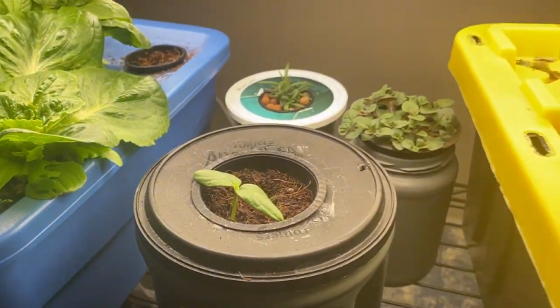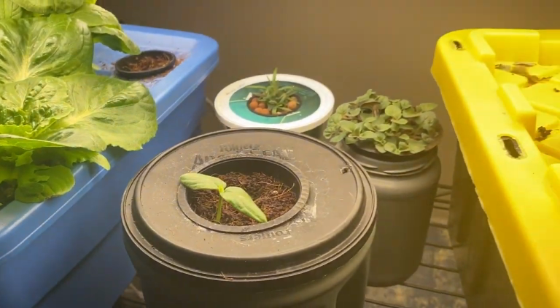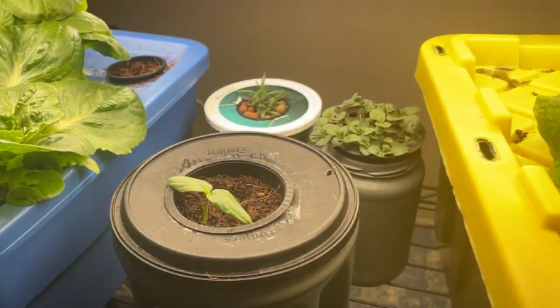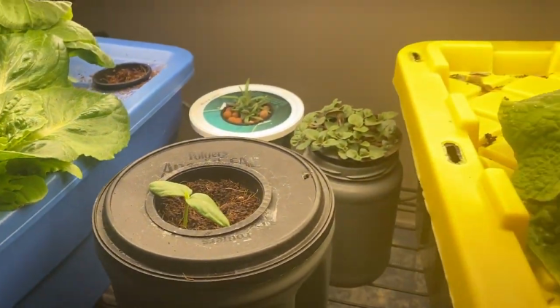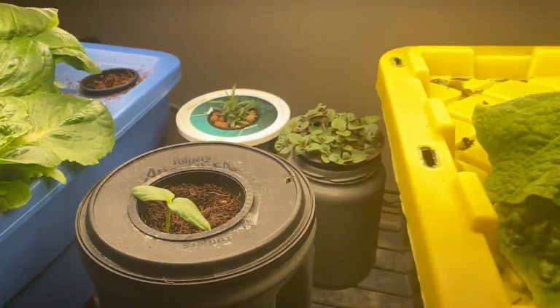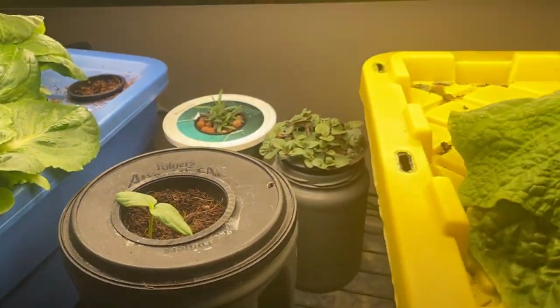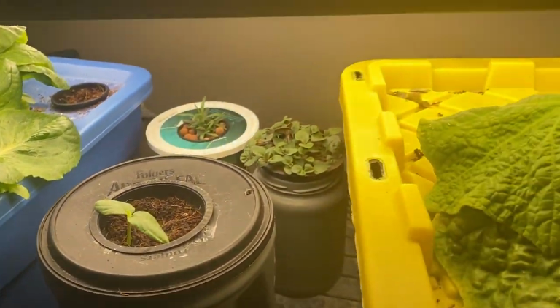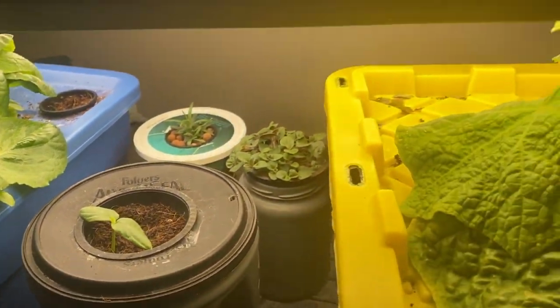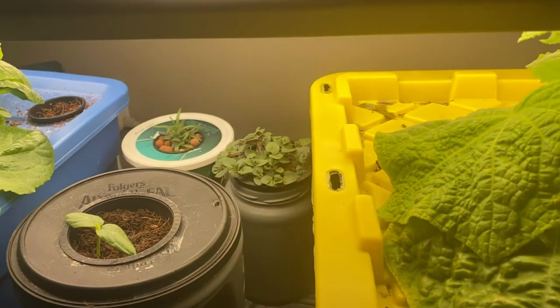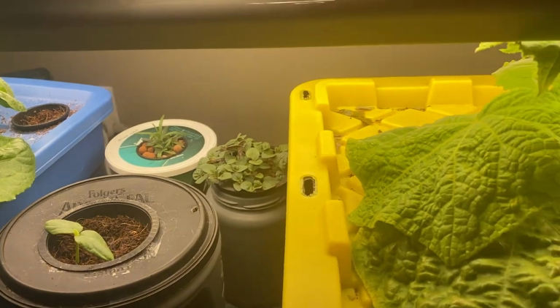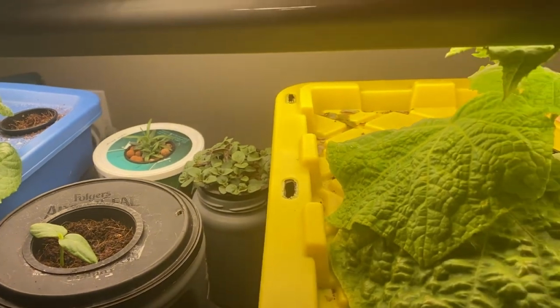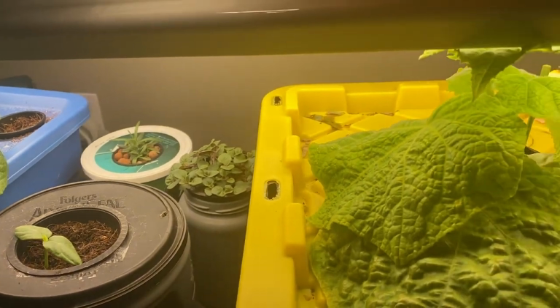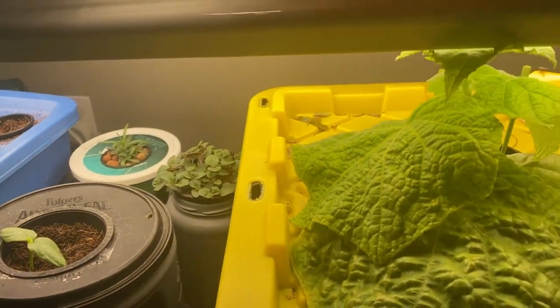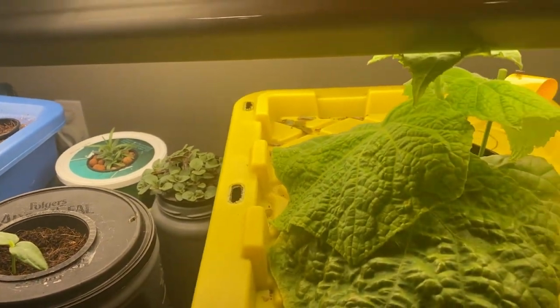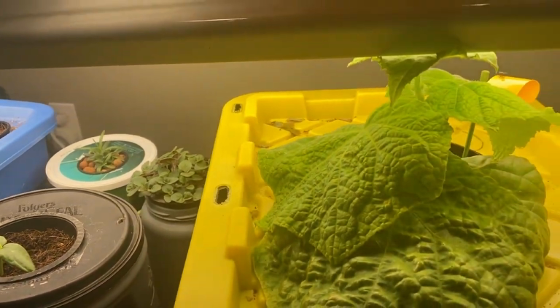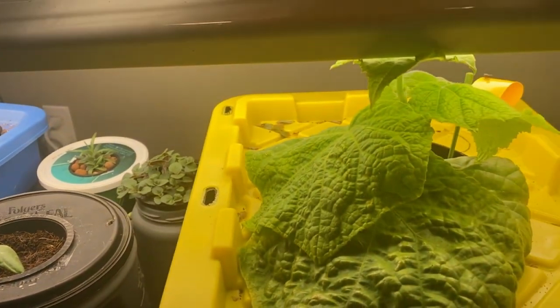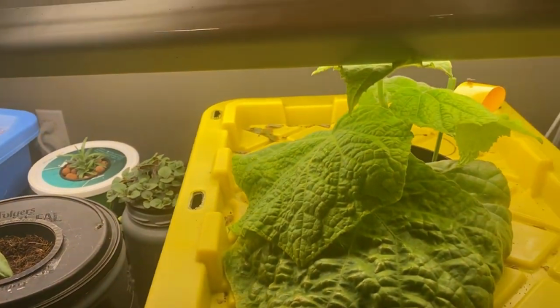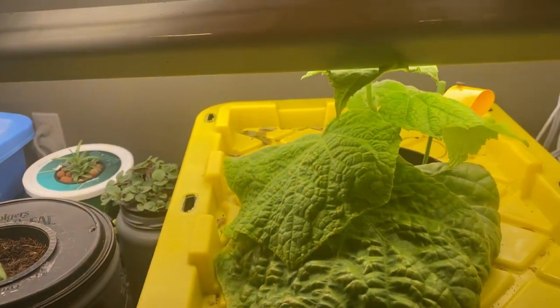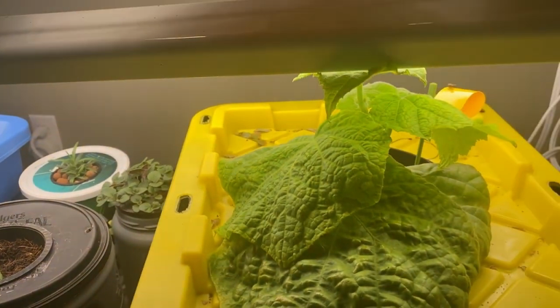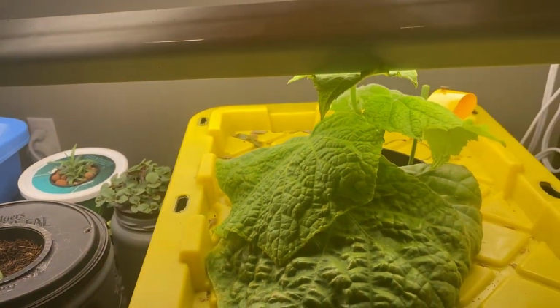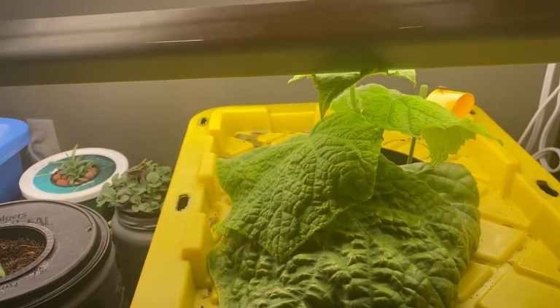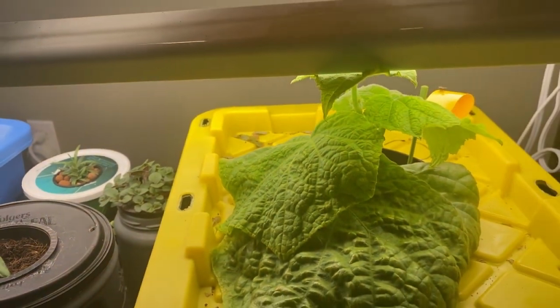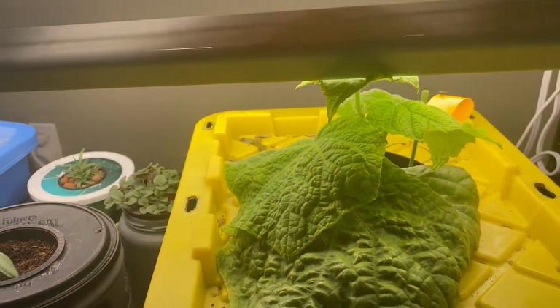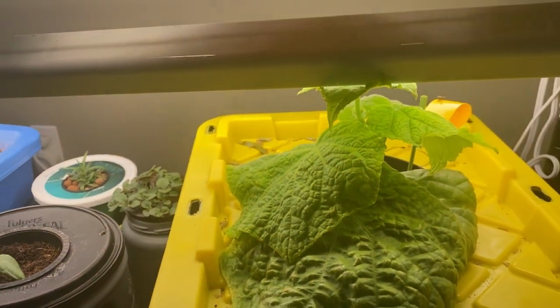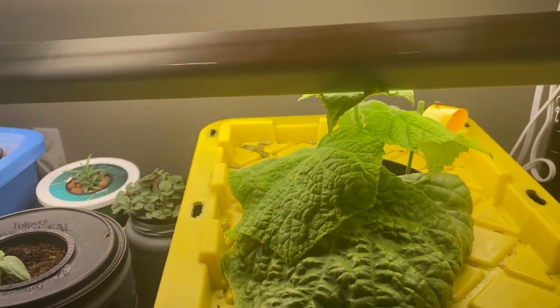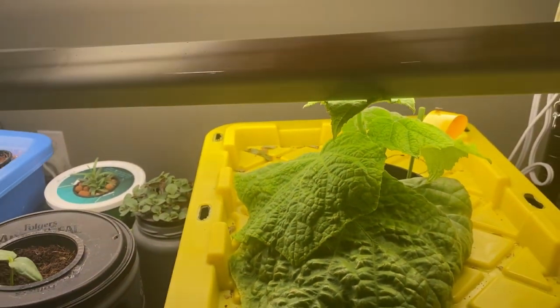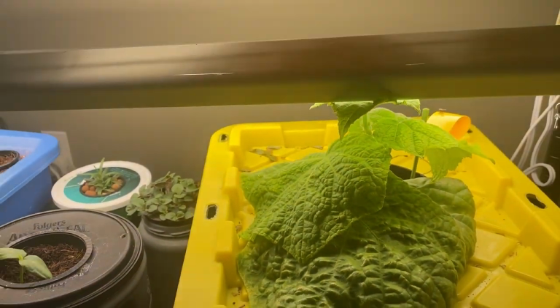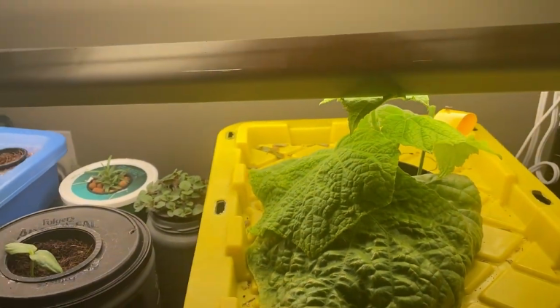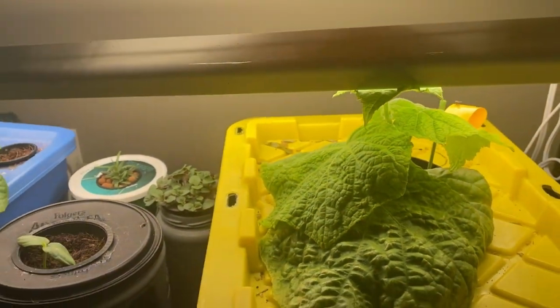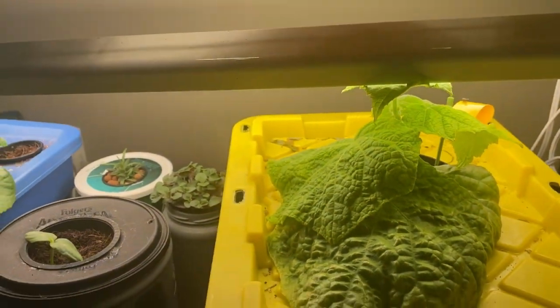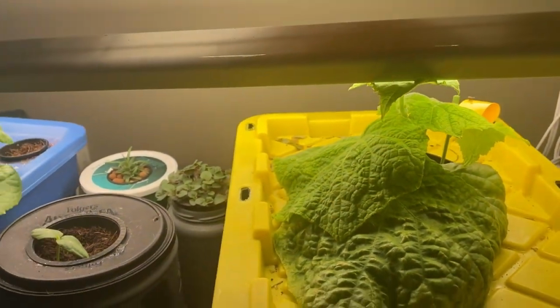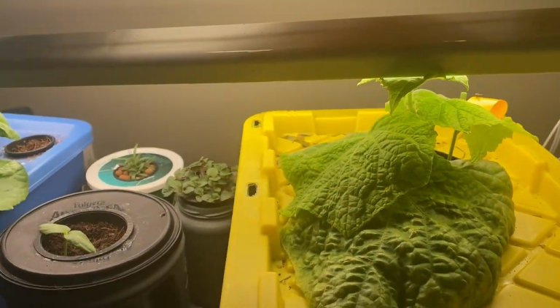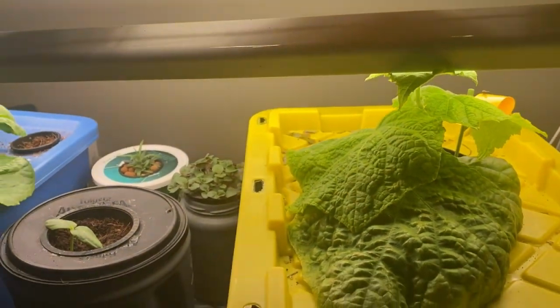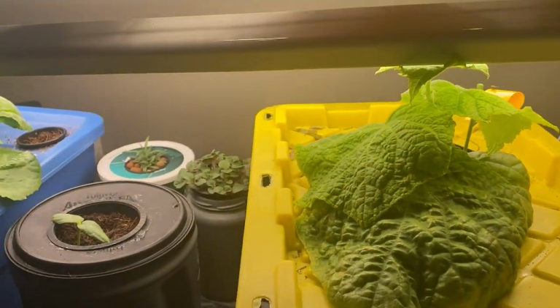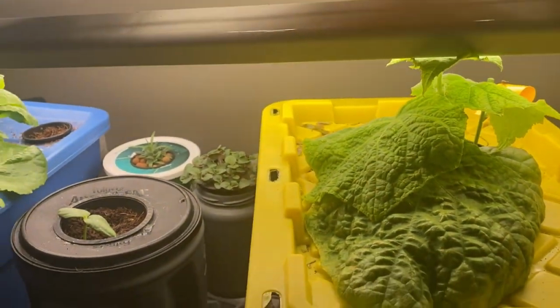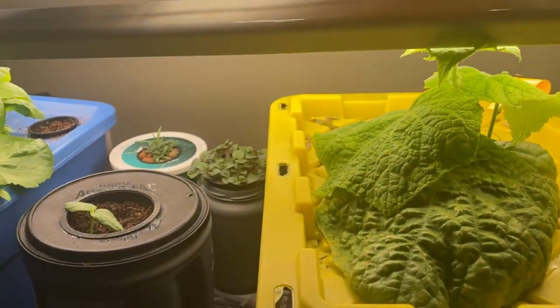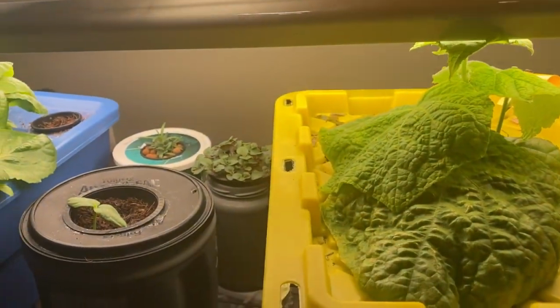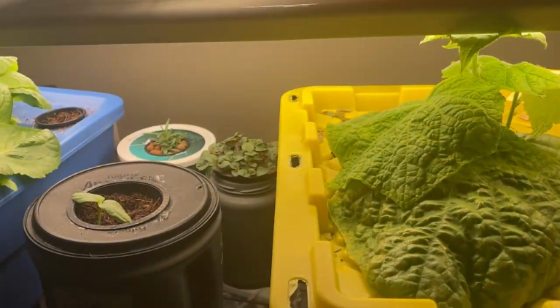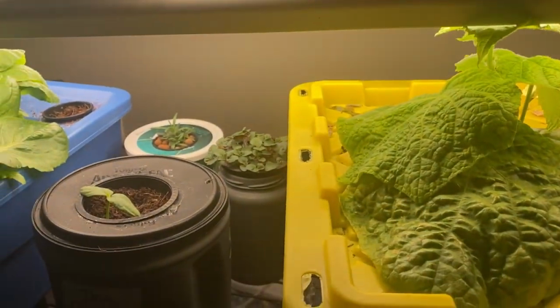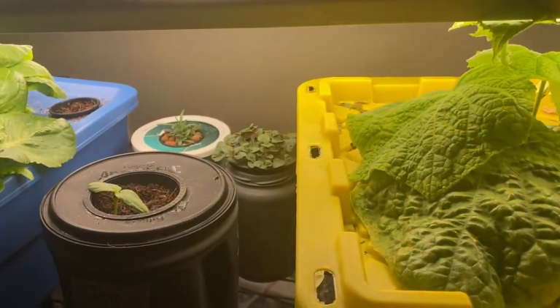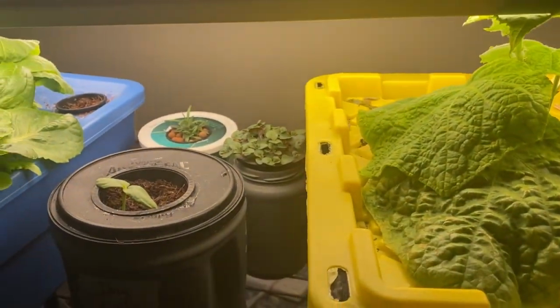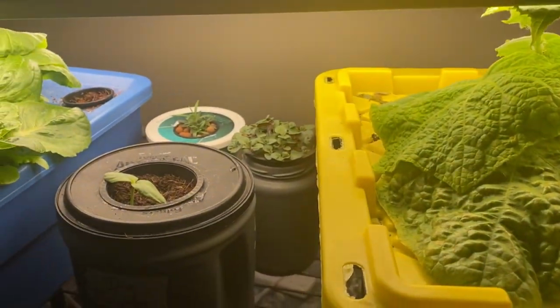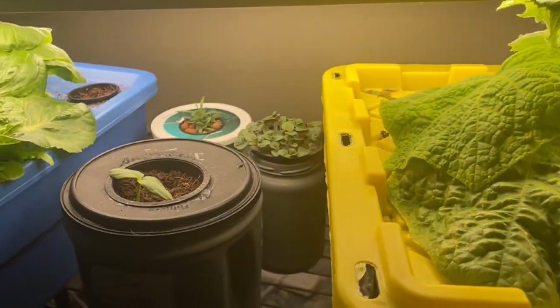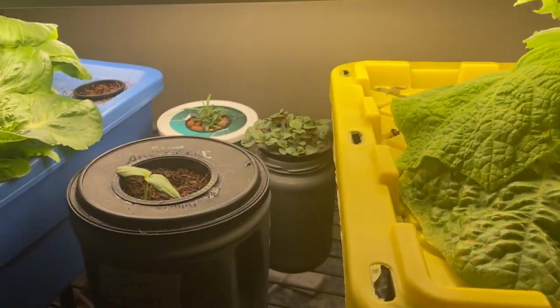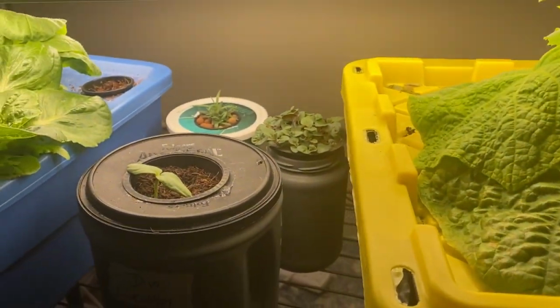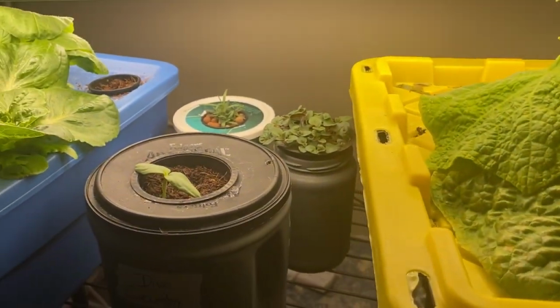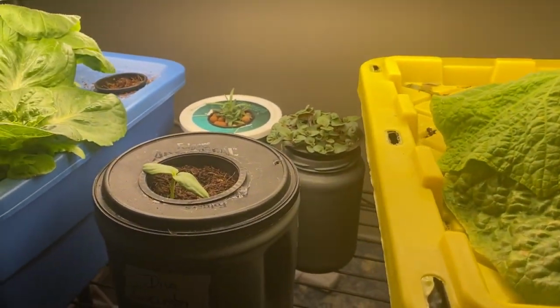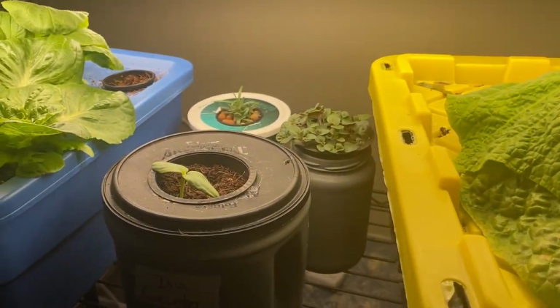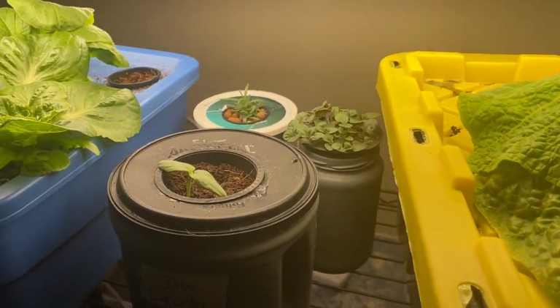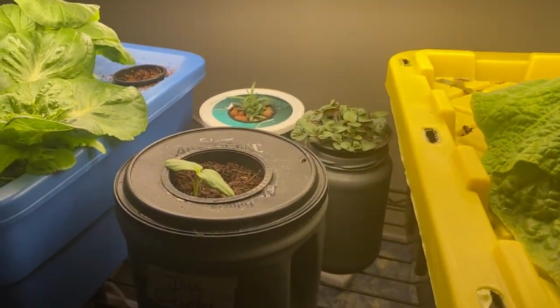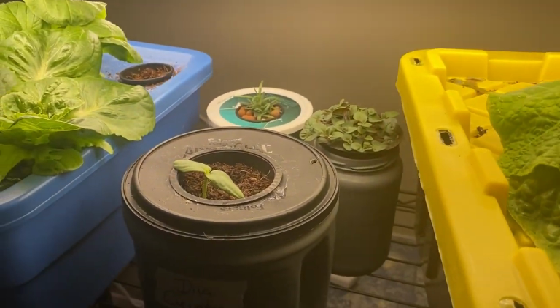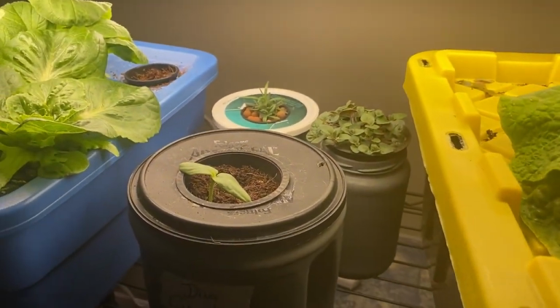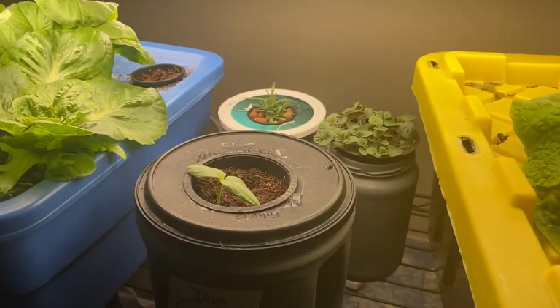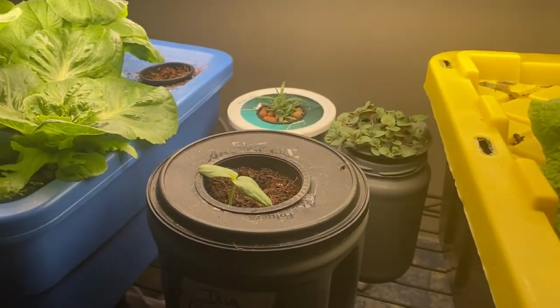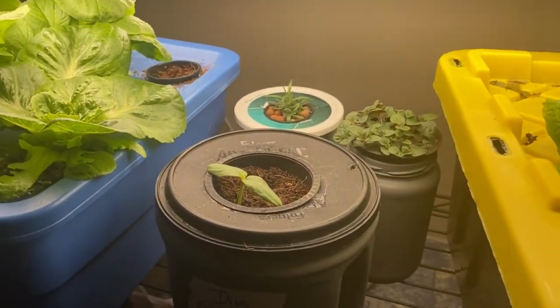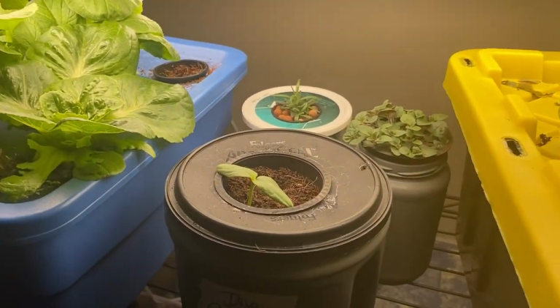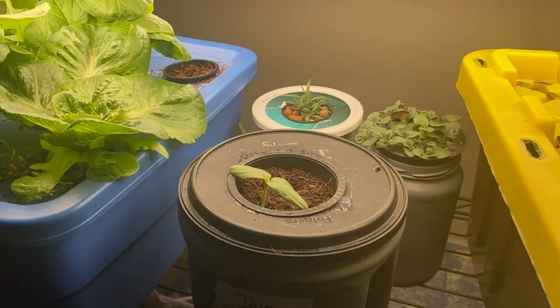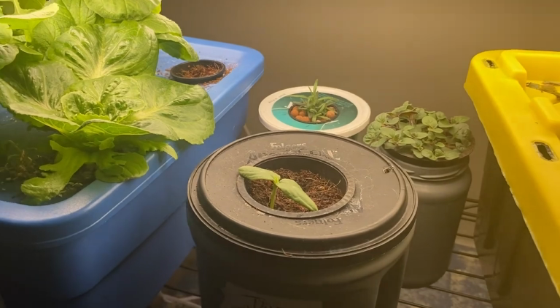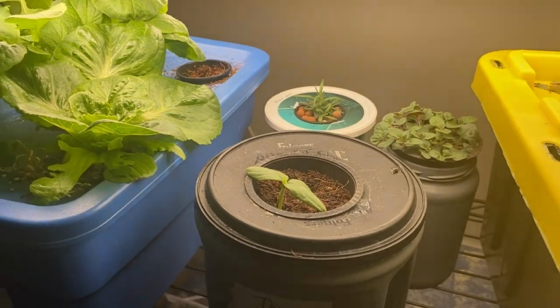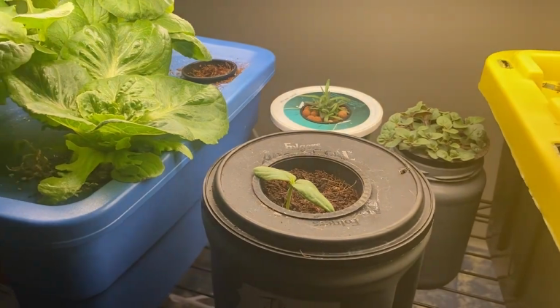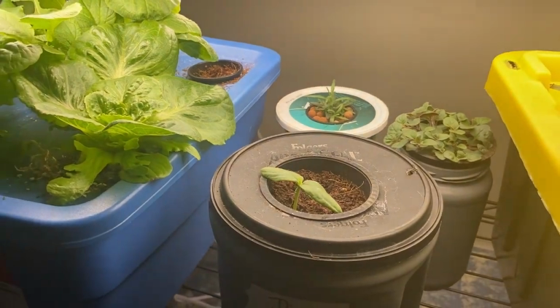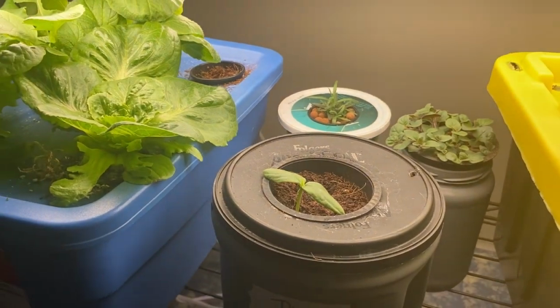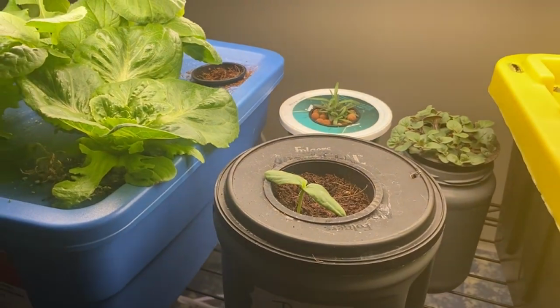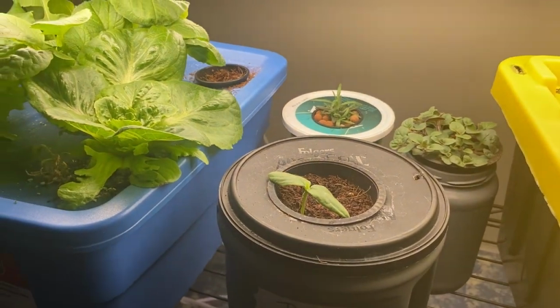These are Diva cucumbers, which are self-pollinating — they only produce female flowers, so they're pretty easy to grow indoors.